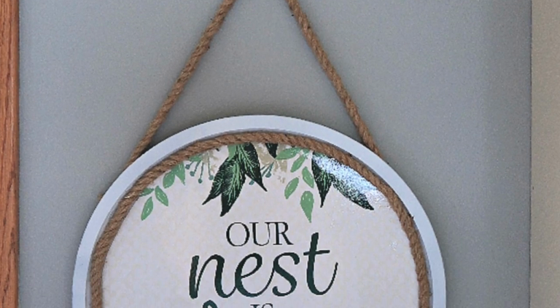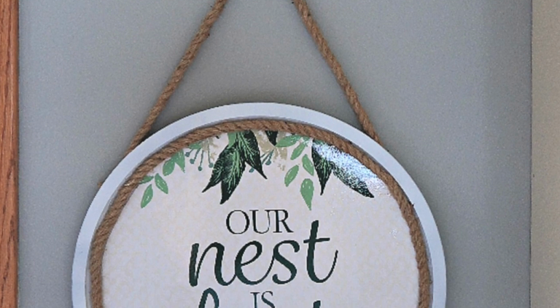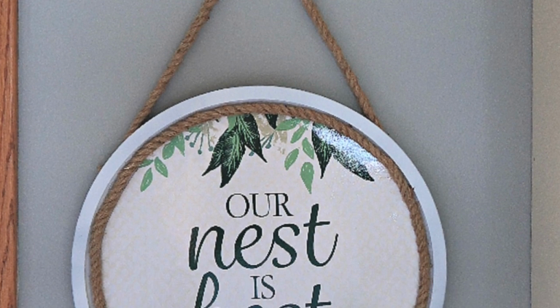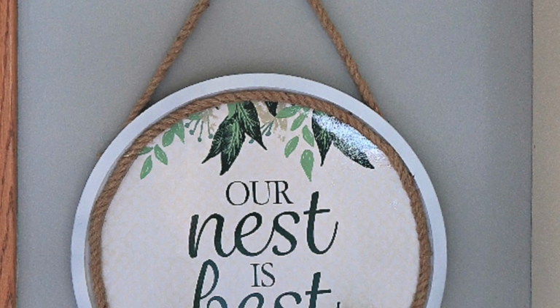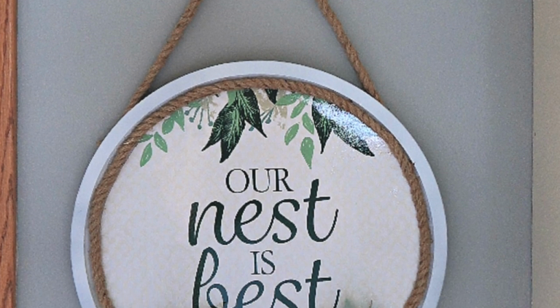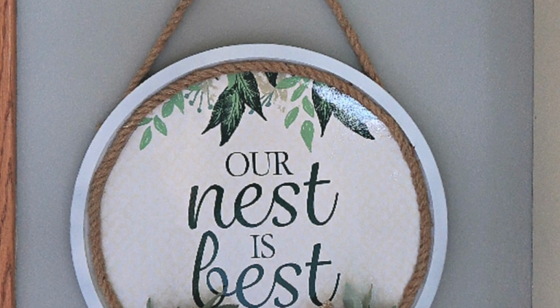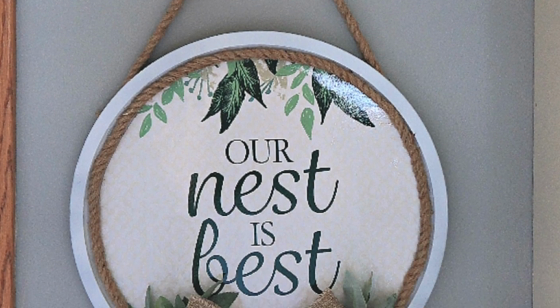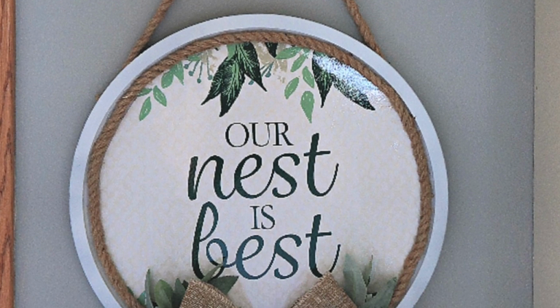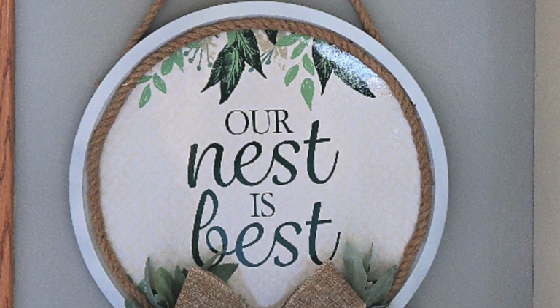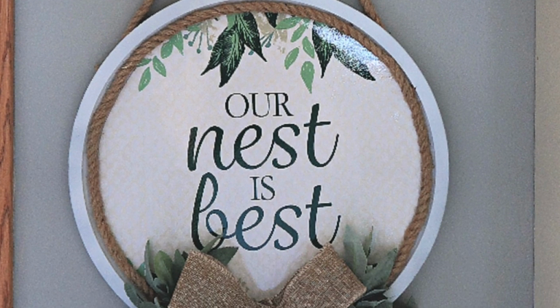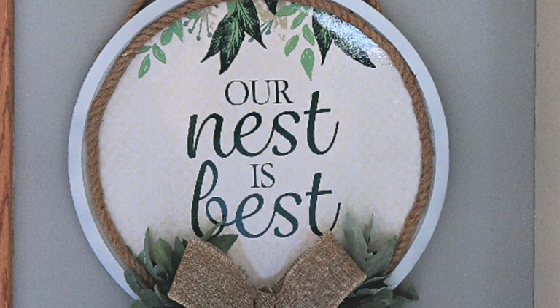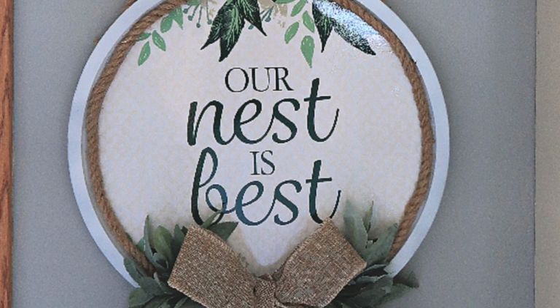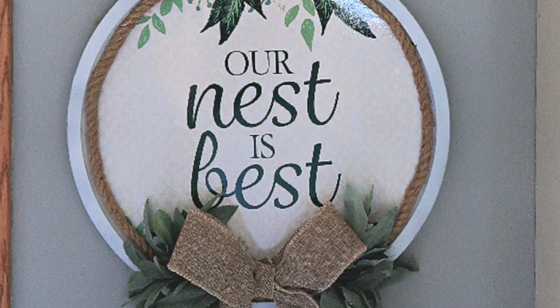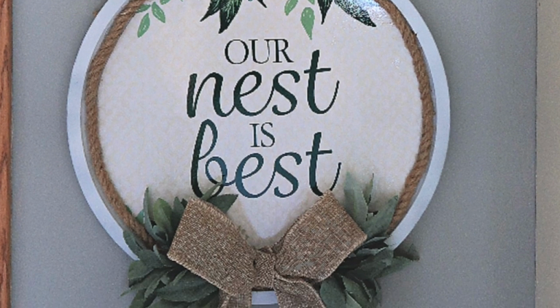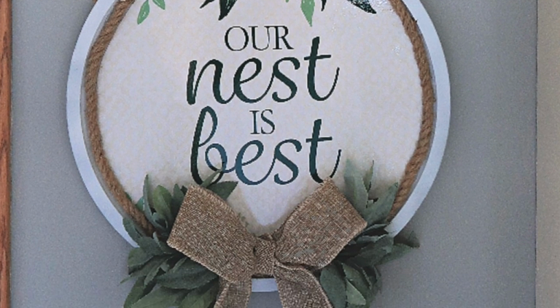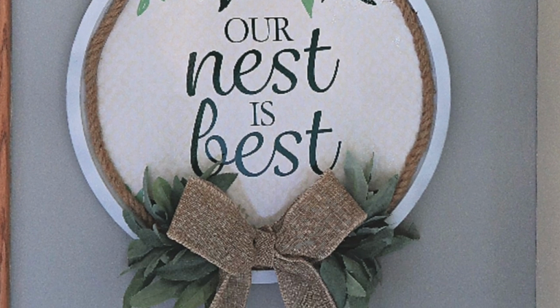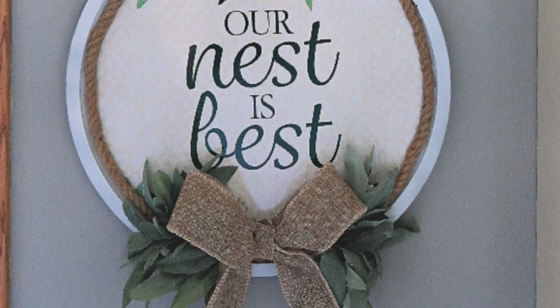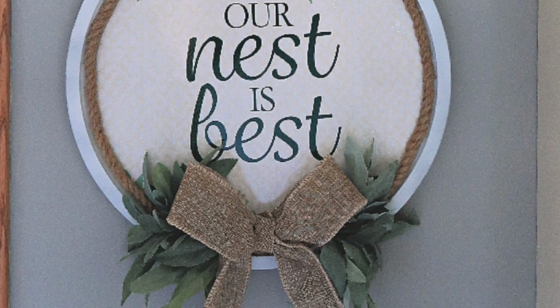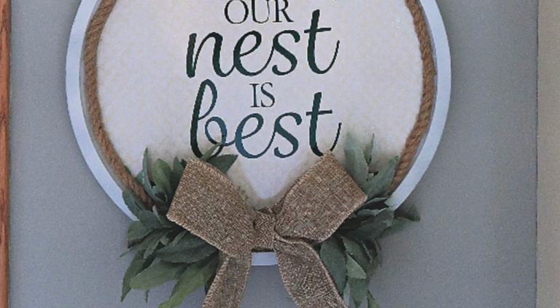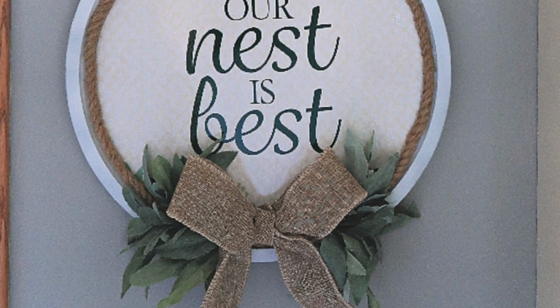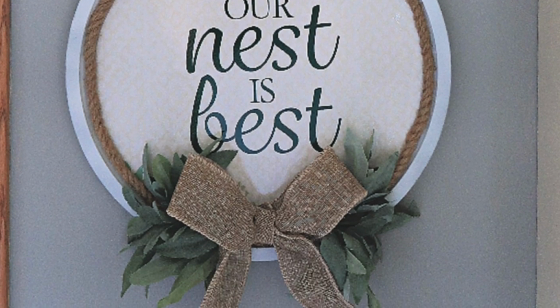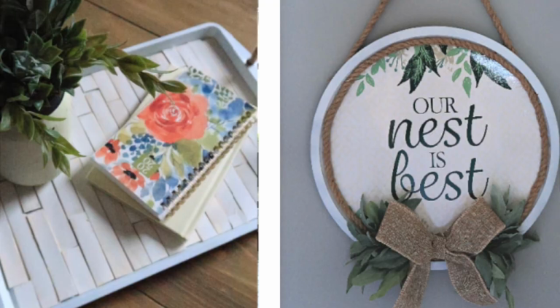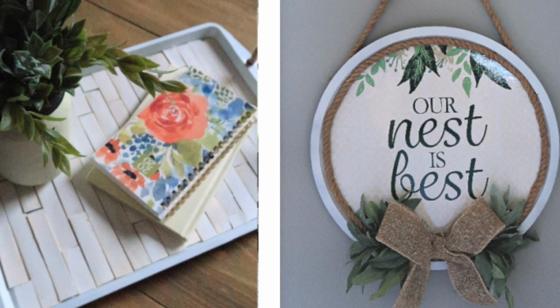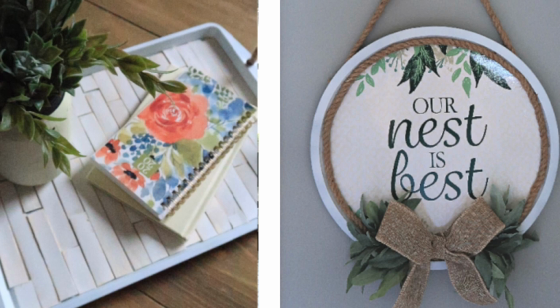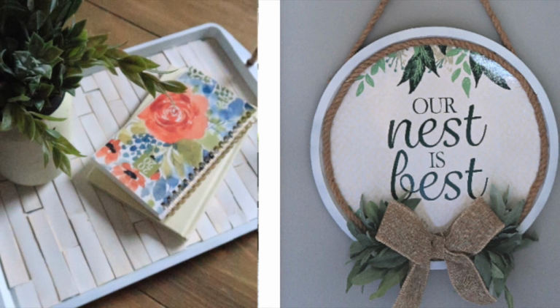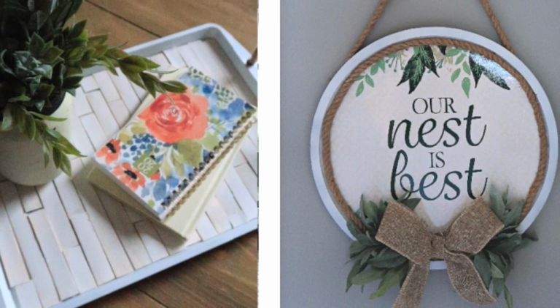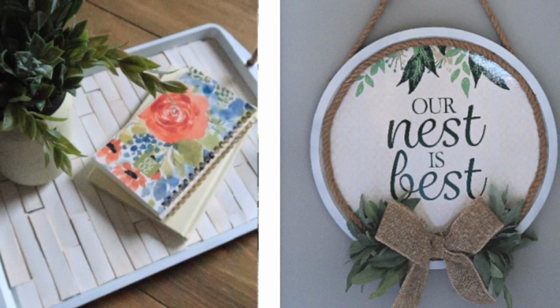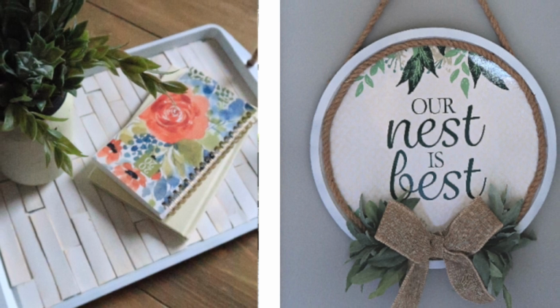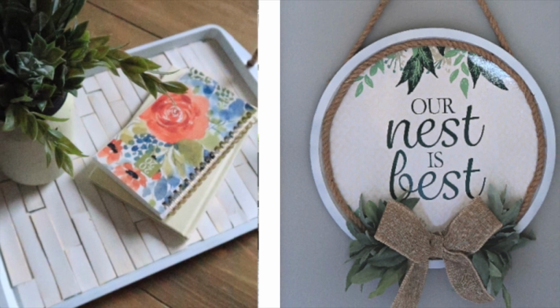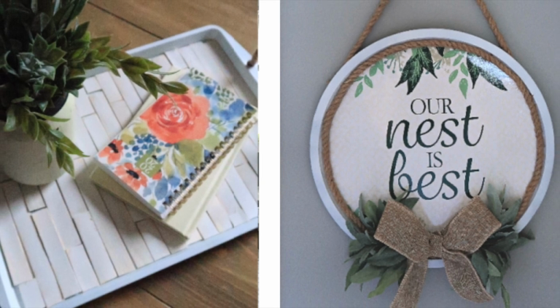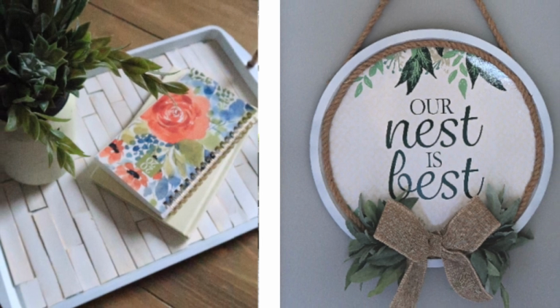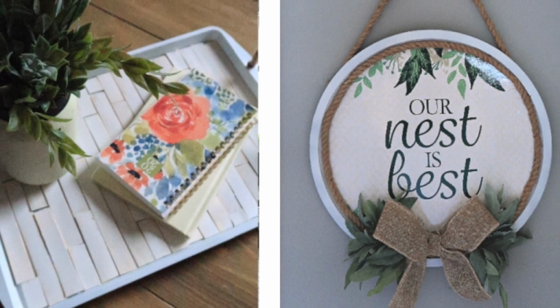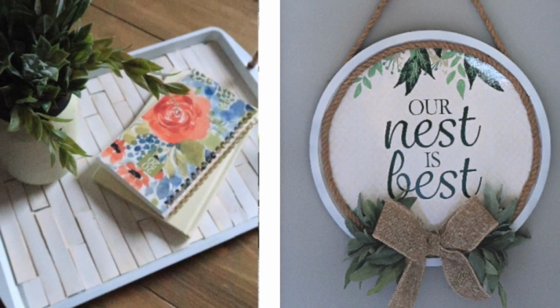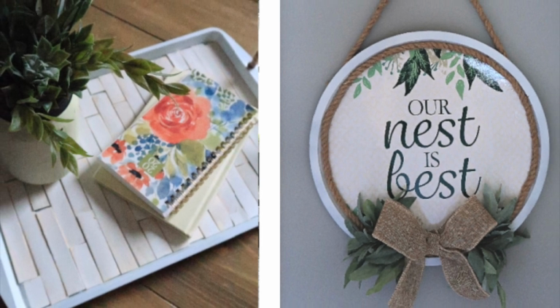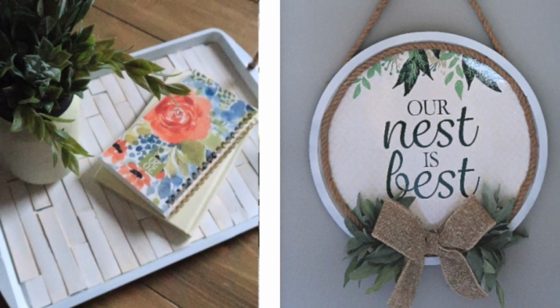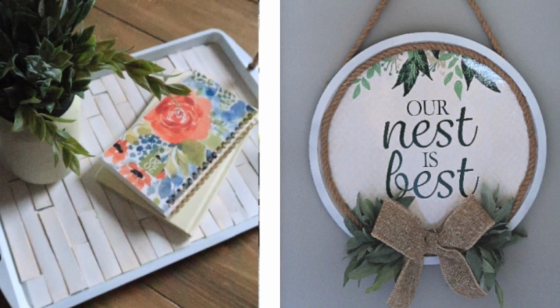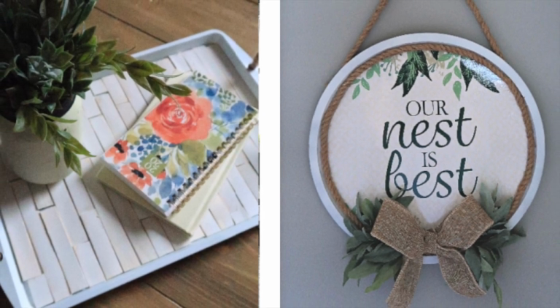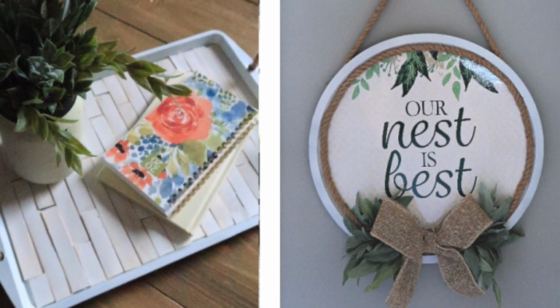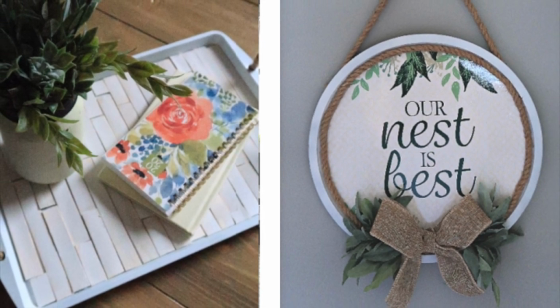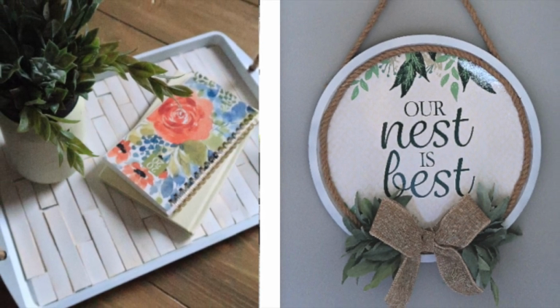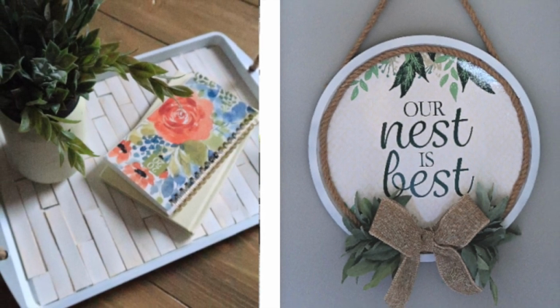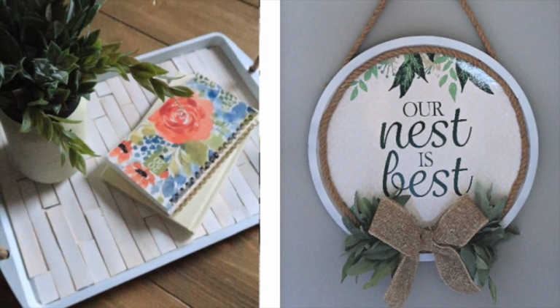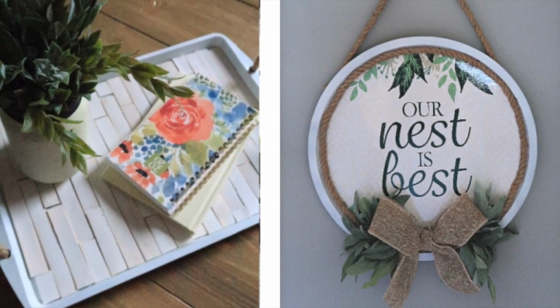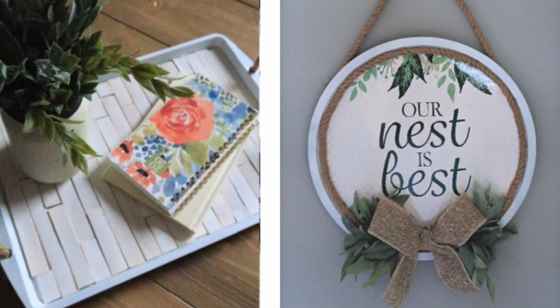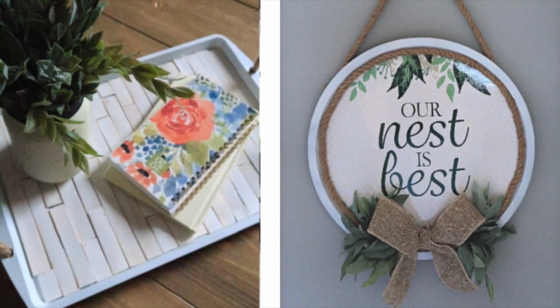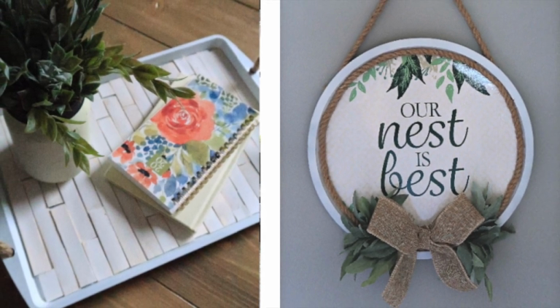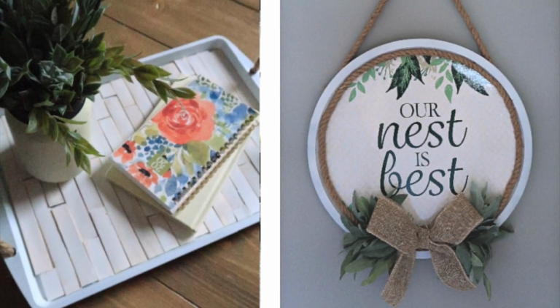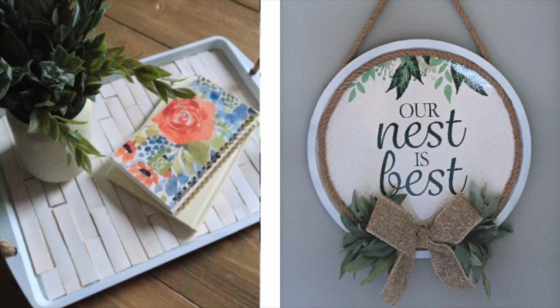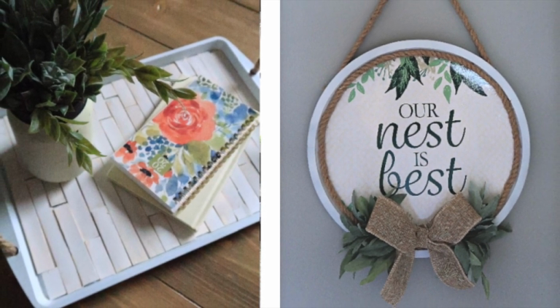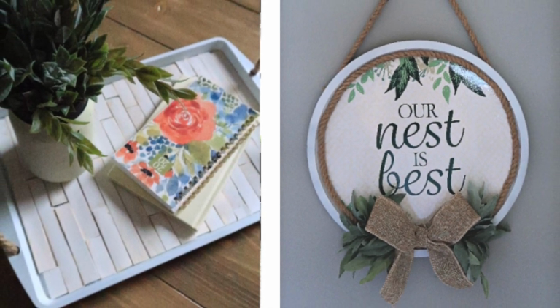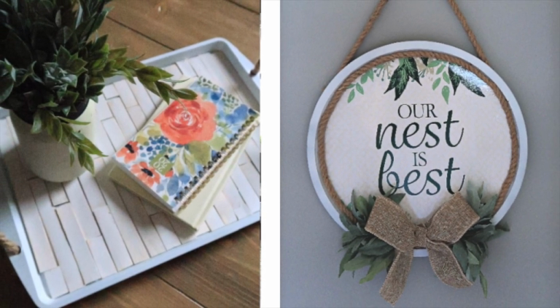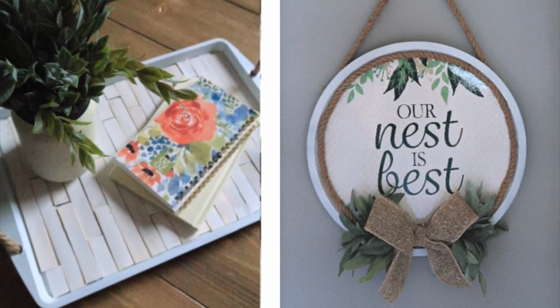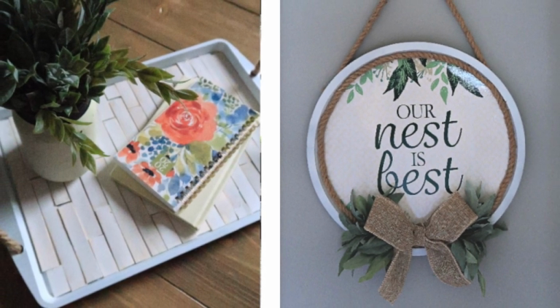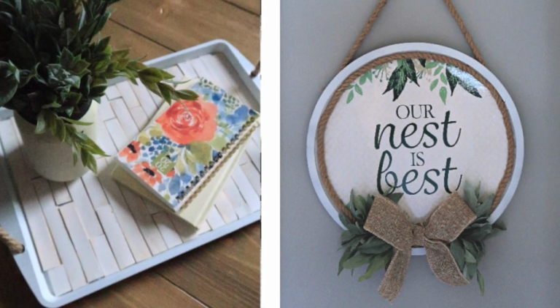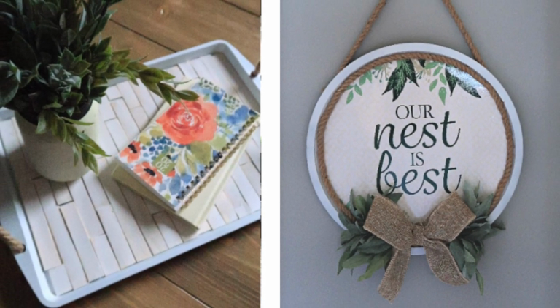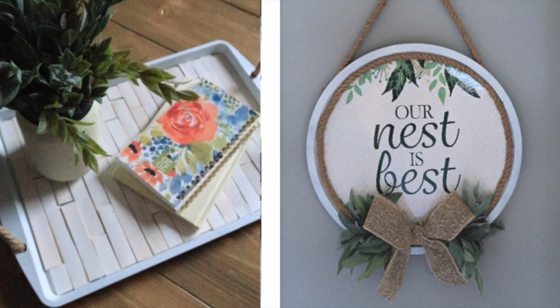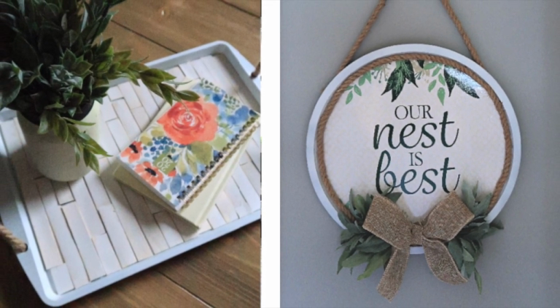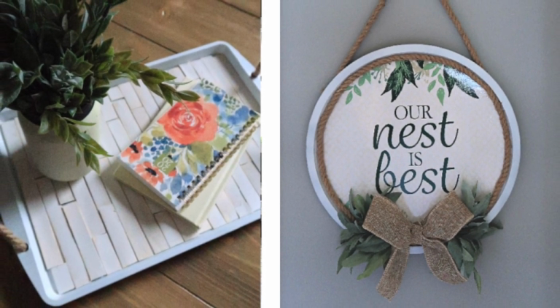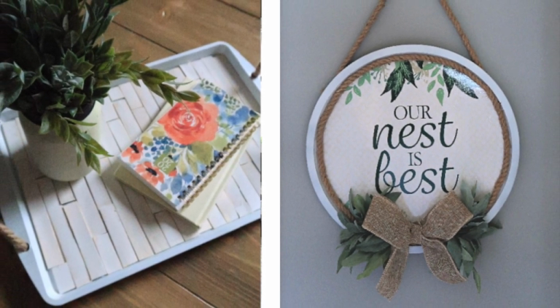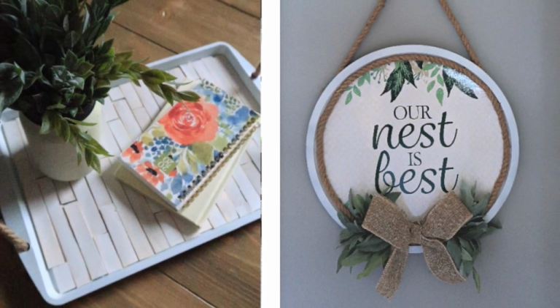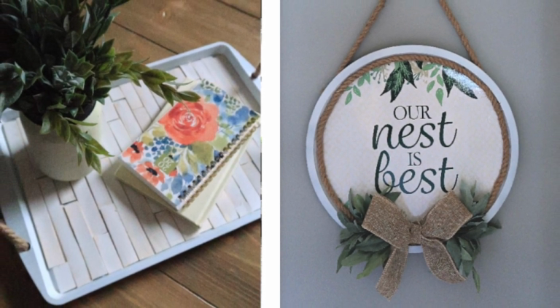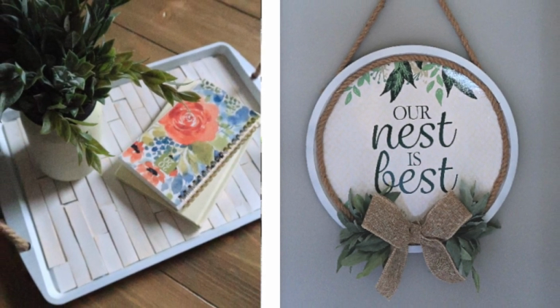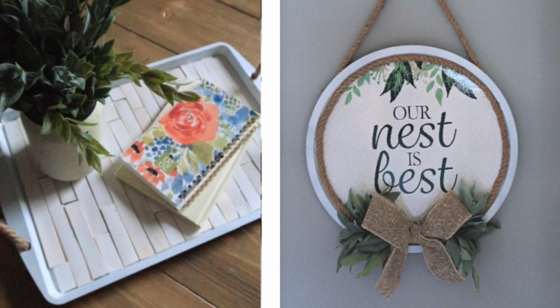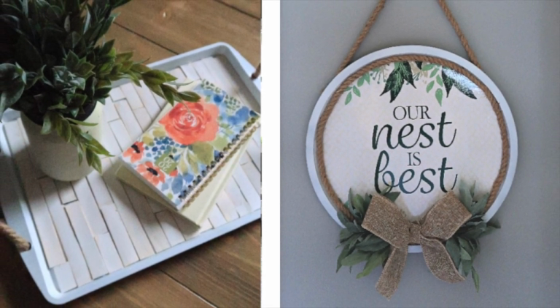So that's it — two farmhouse style DIY decor crafts. I hope you enjoyed this tutorial. Until next time, happy making!